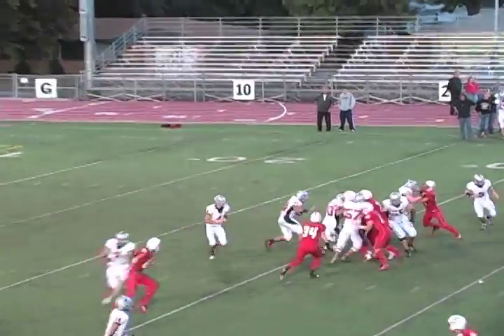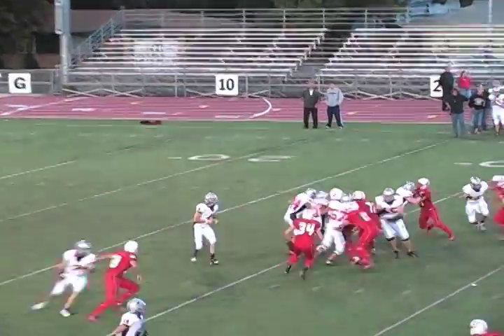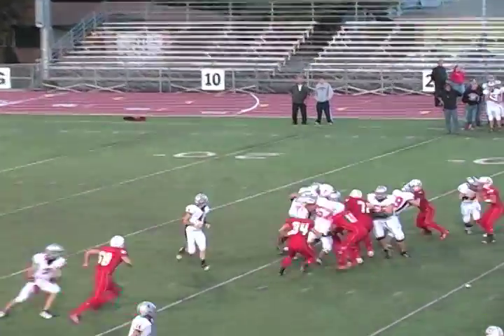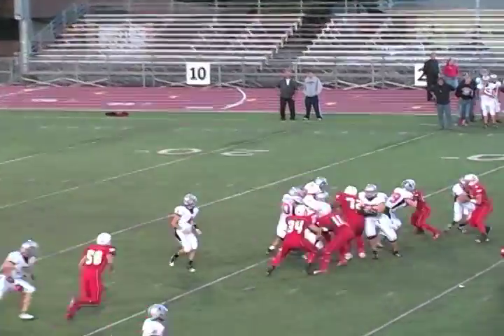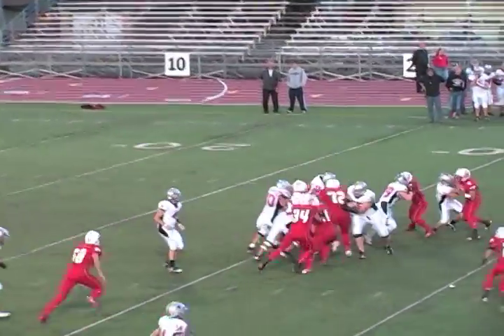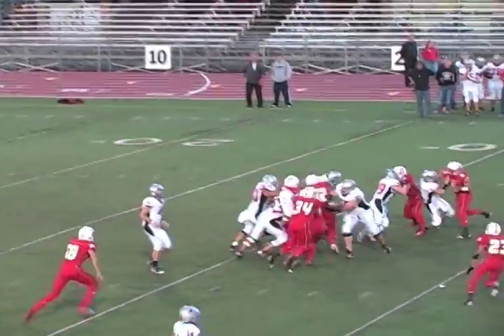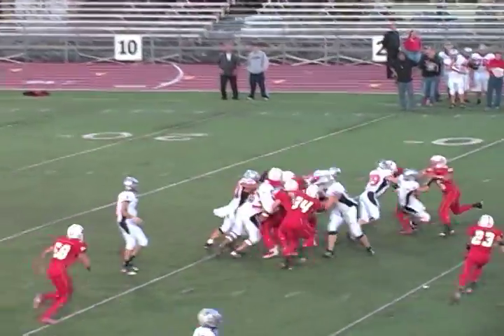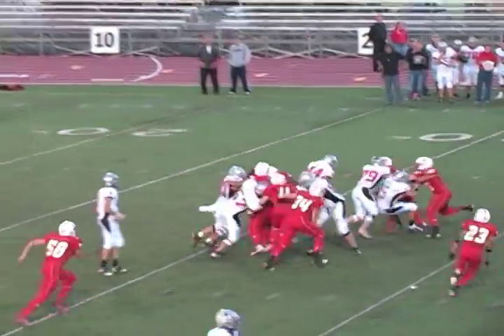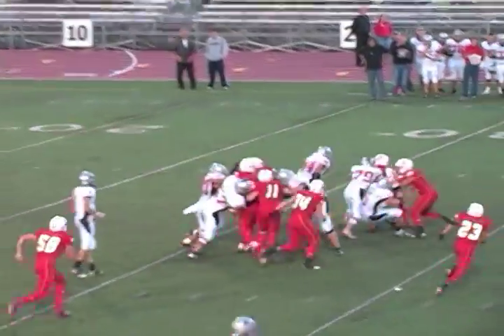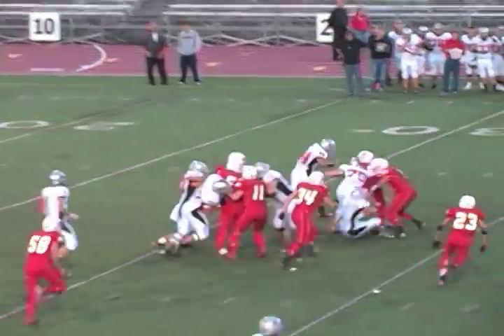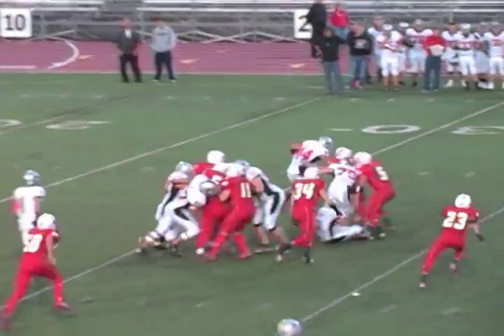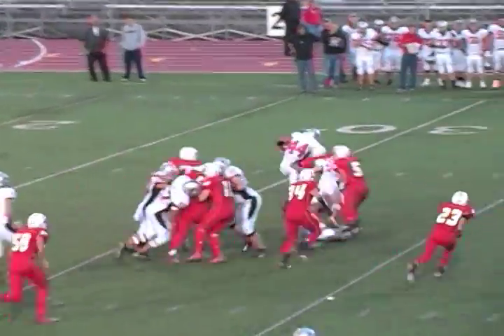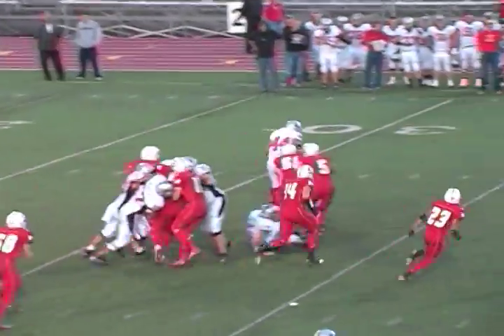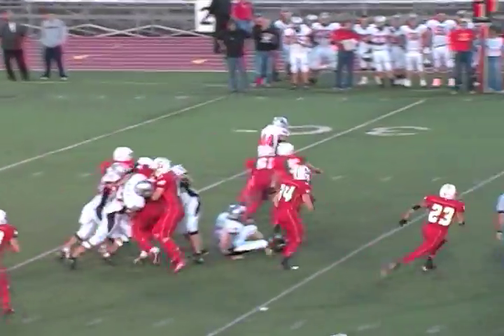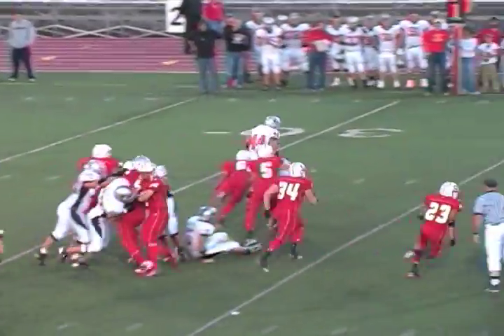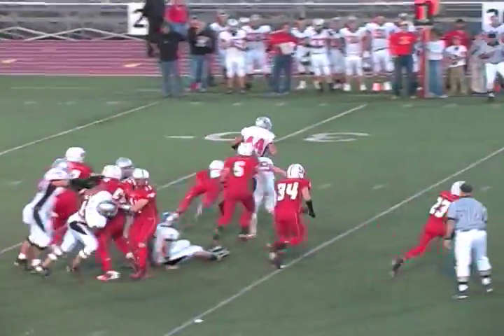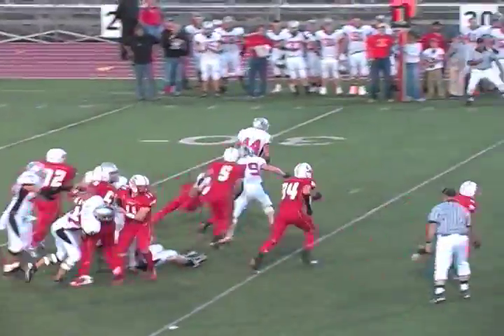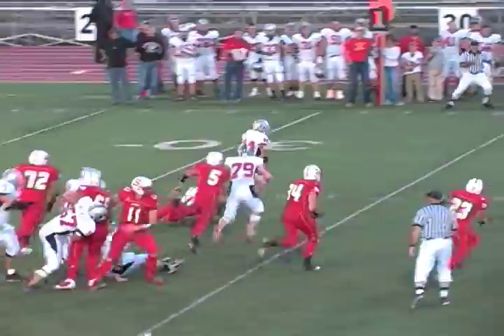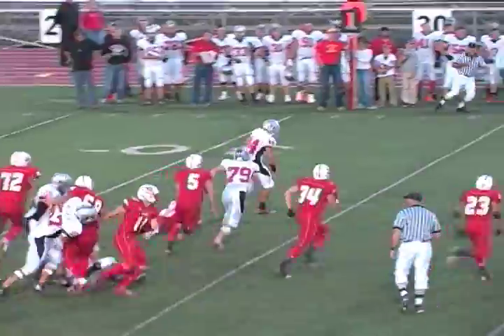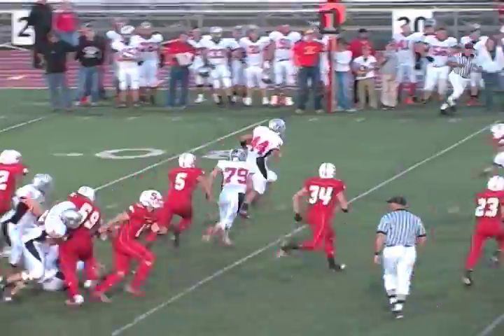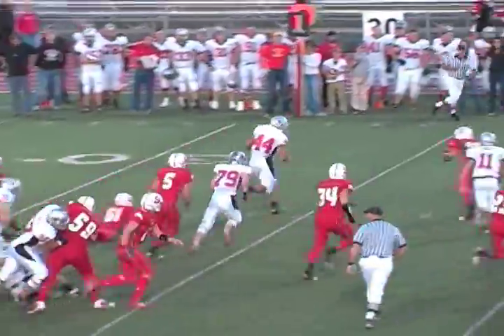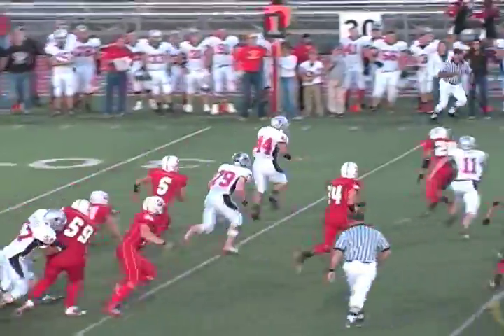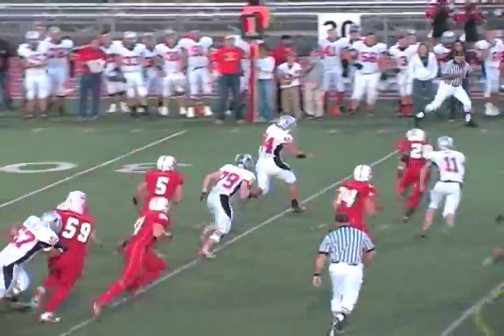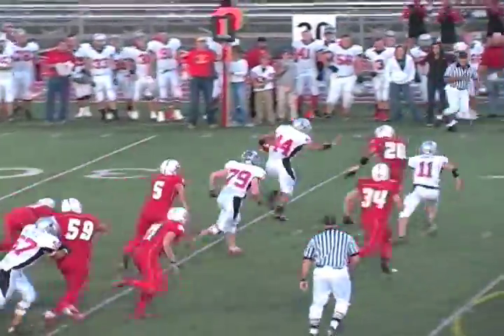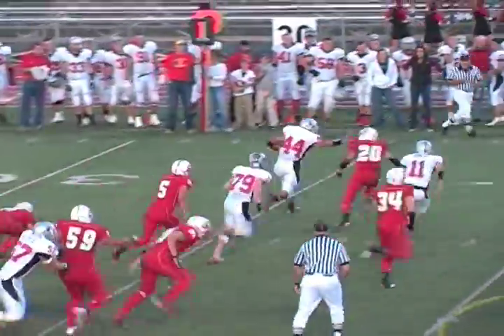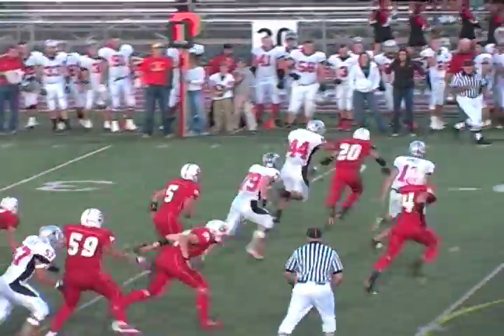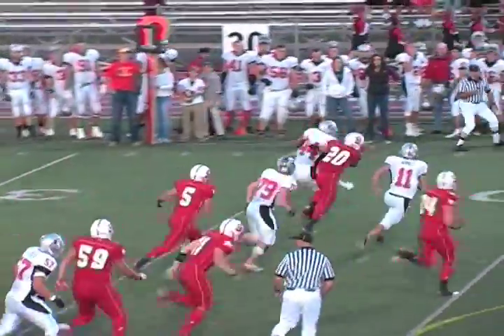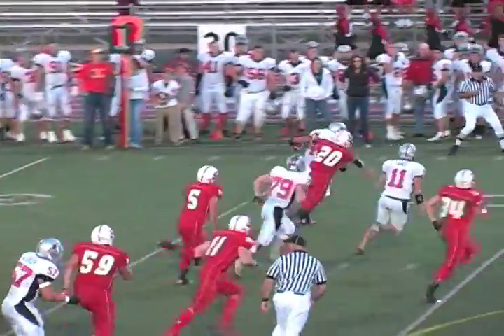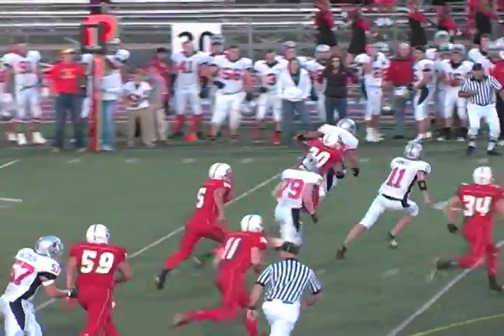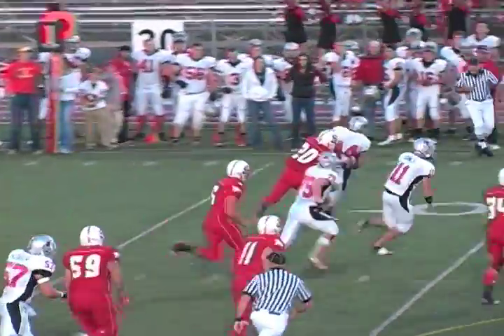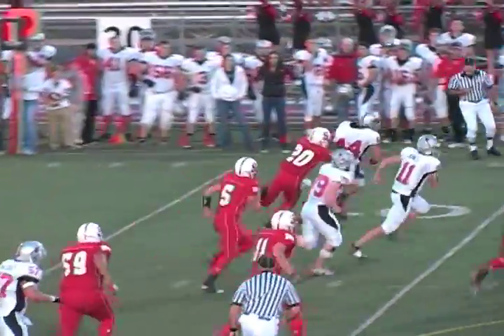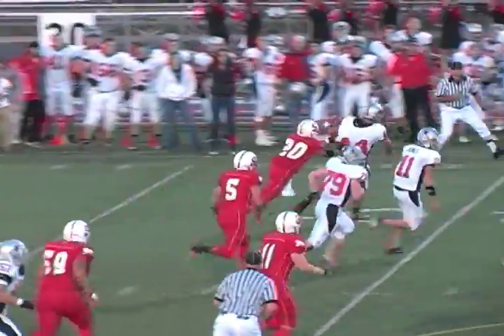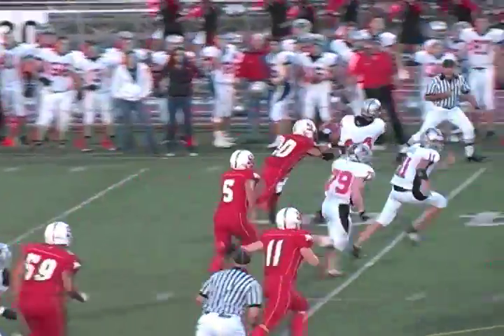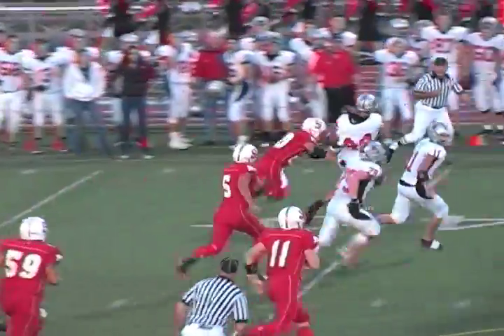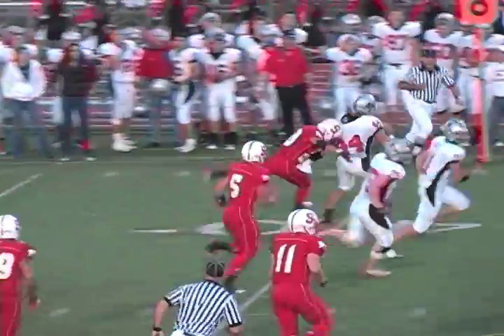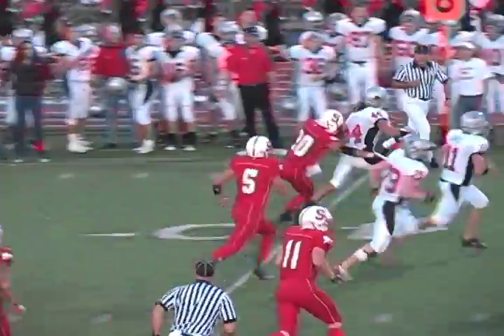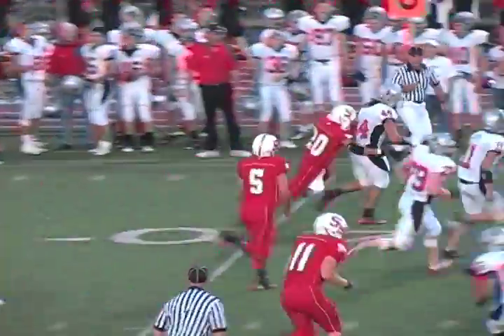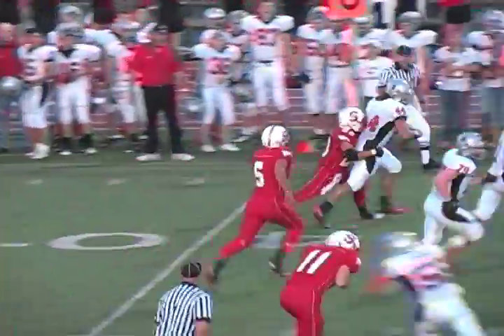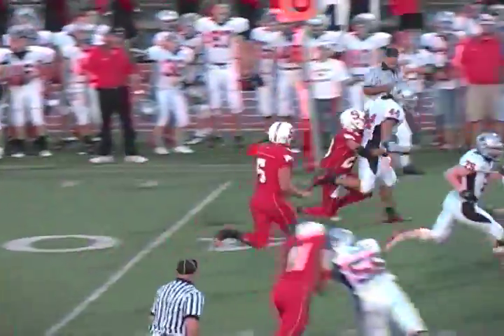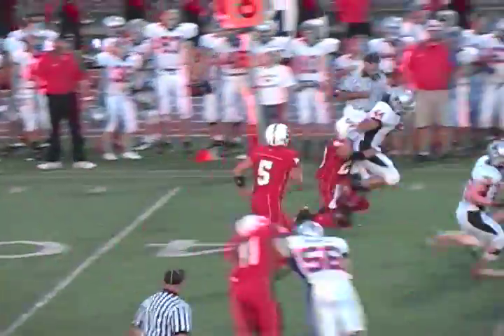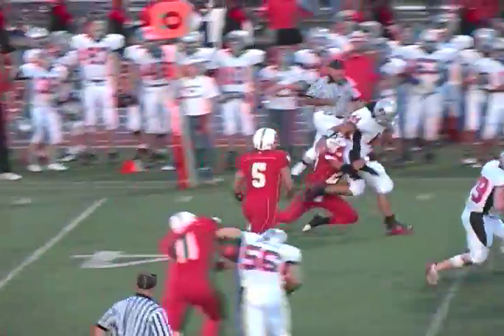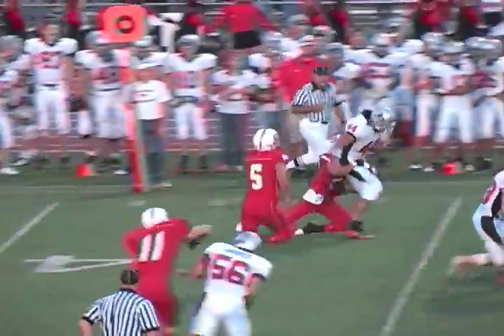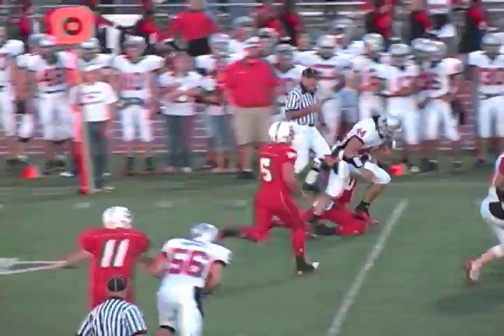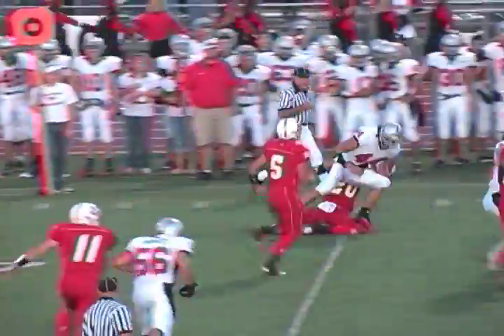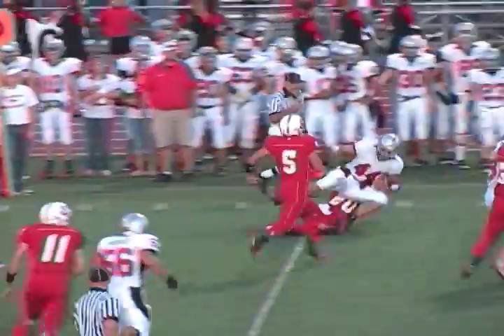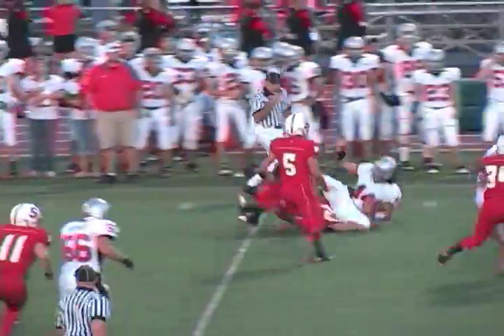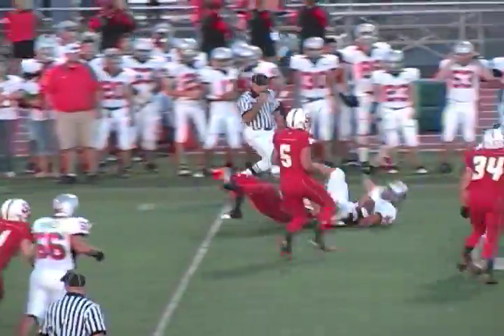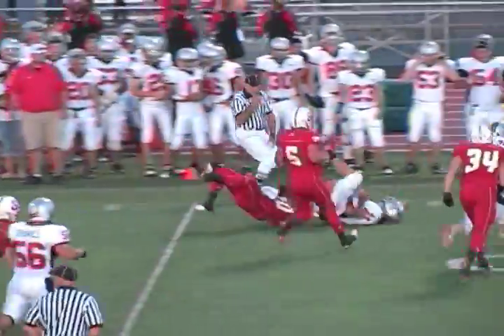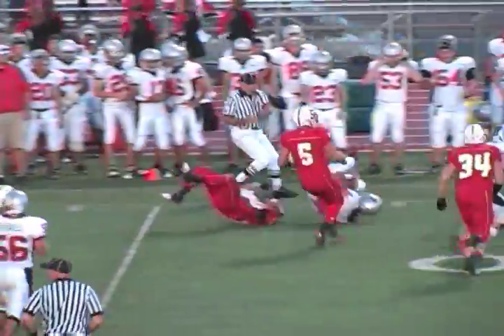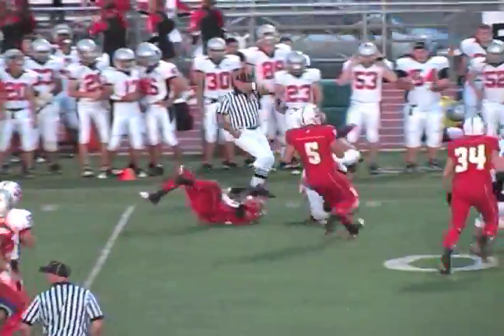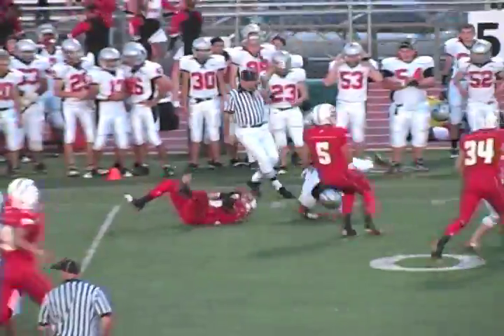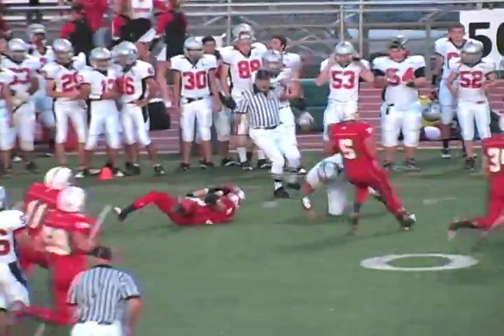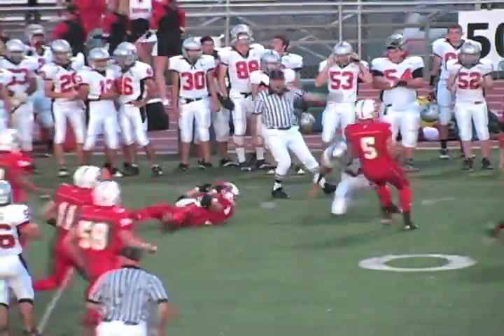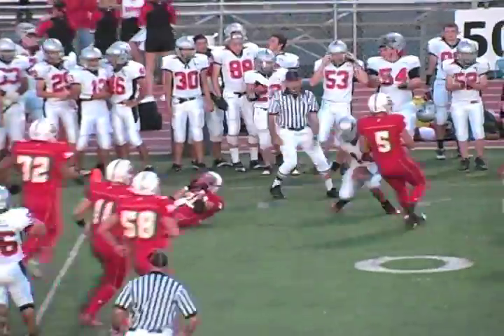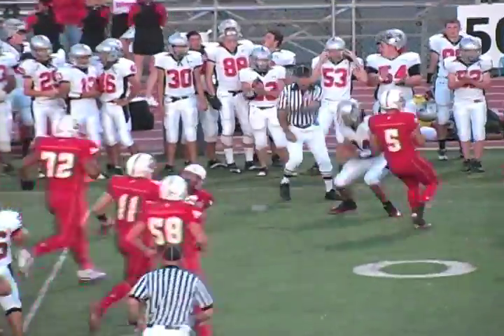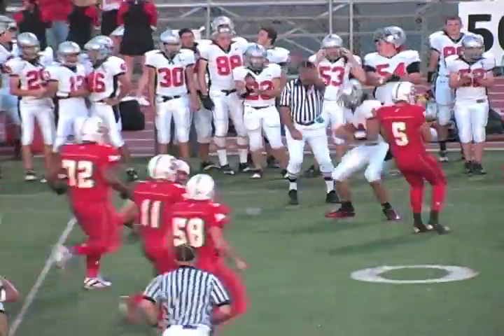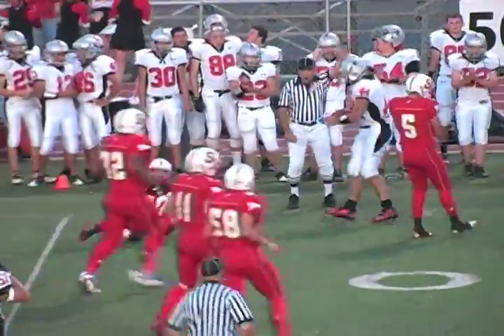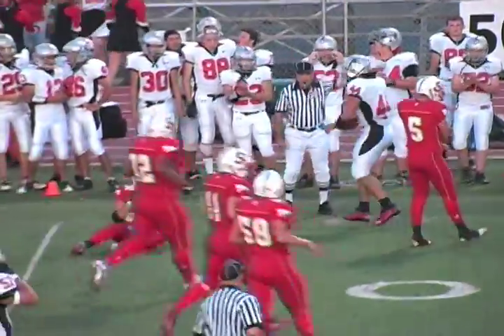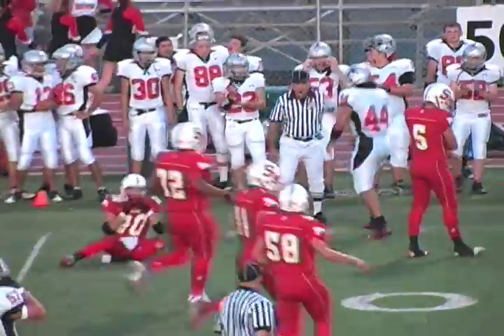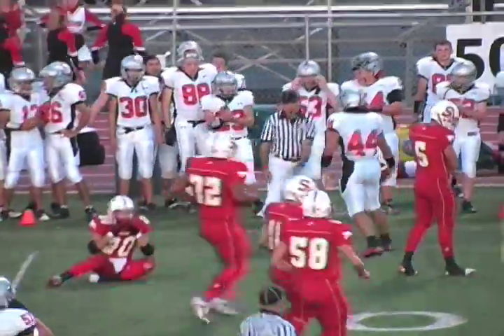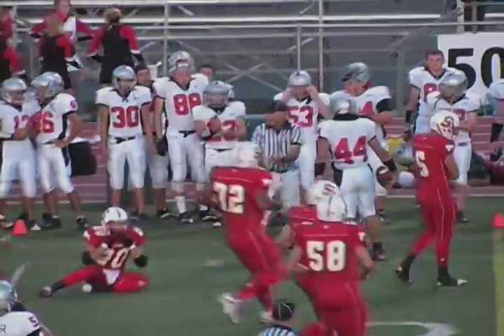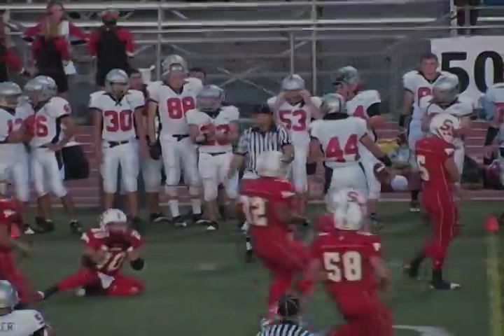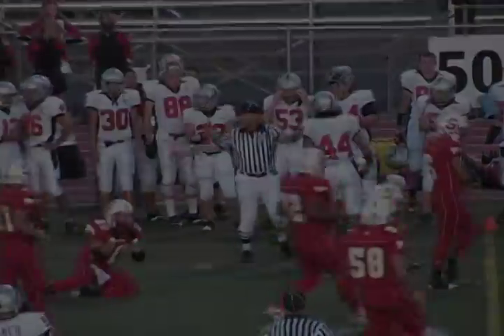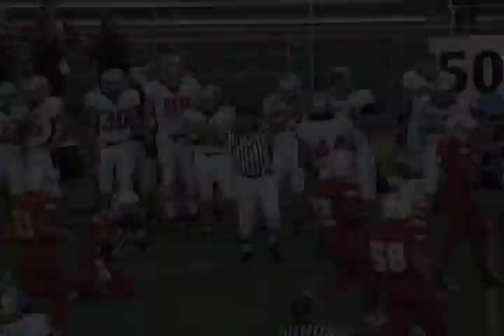Shotgun snap, handoff there to number 44, Win, up the middle. Now cuts it out to his left. Lot of room, being tracked down, finally tackled down at the 46-yard line.